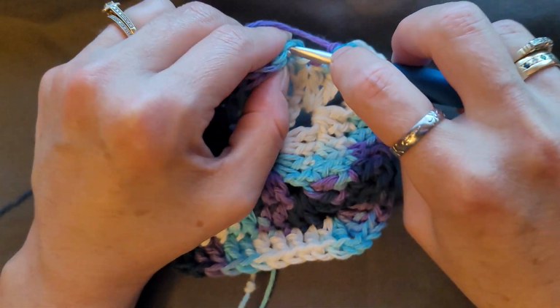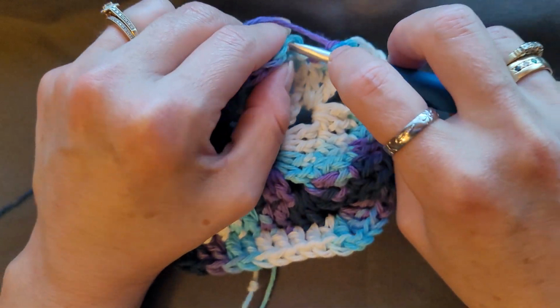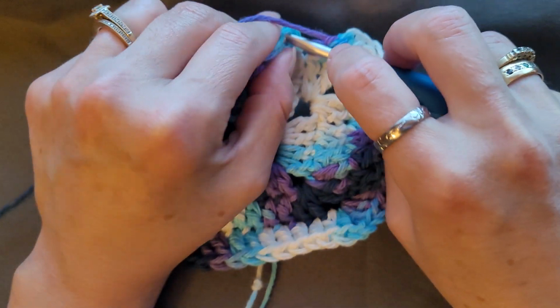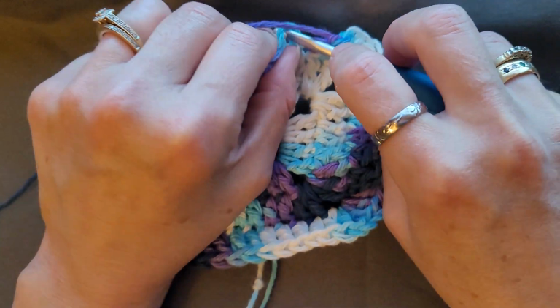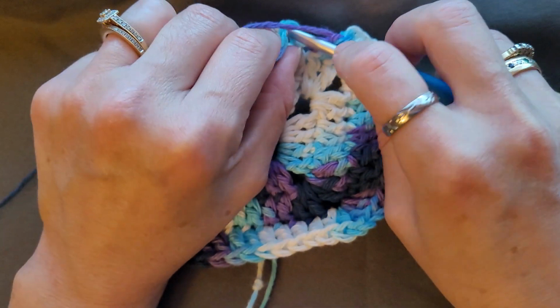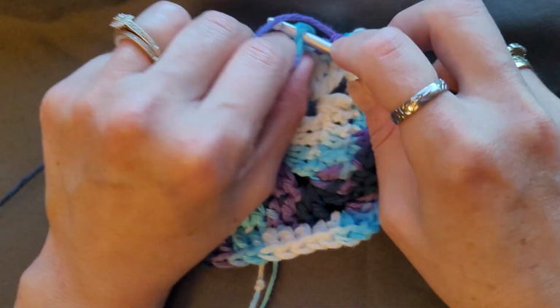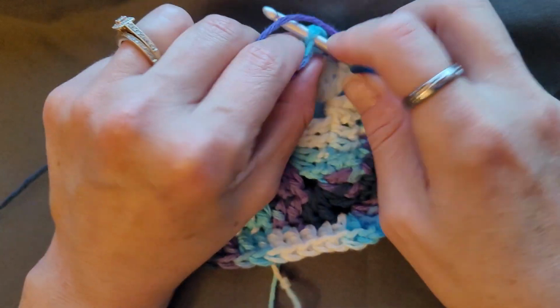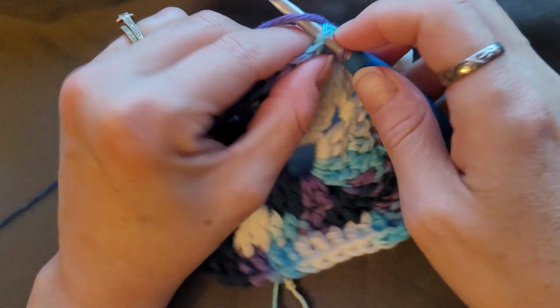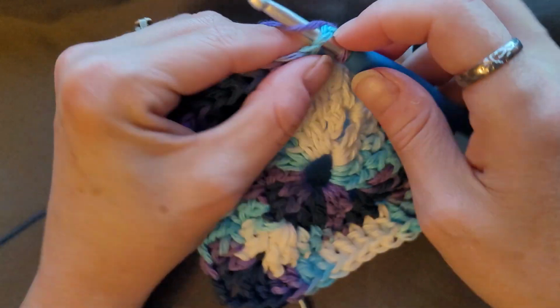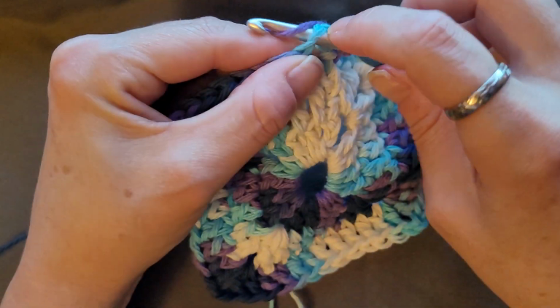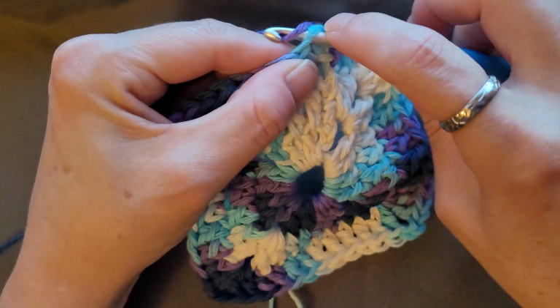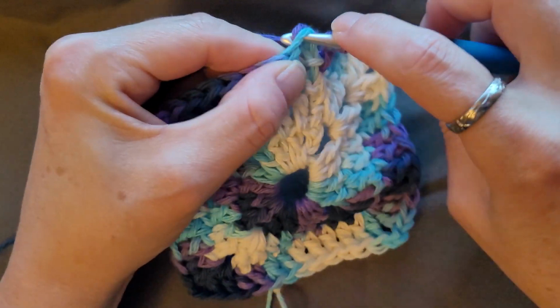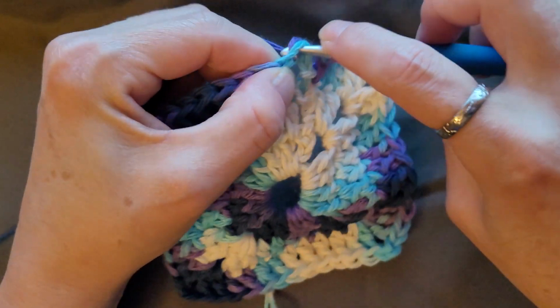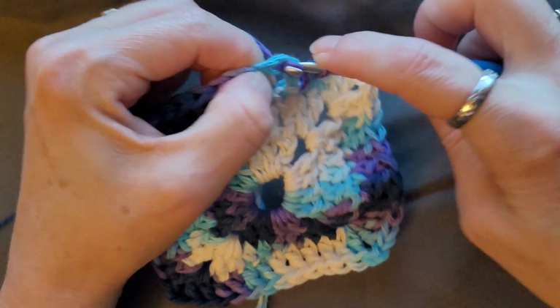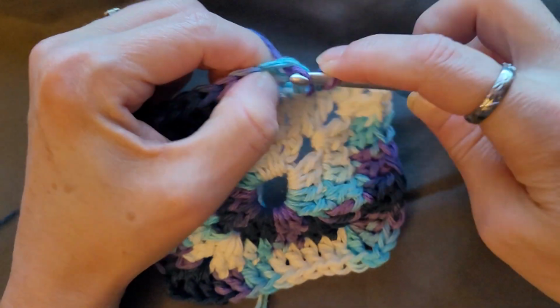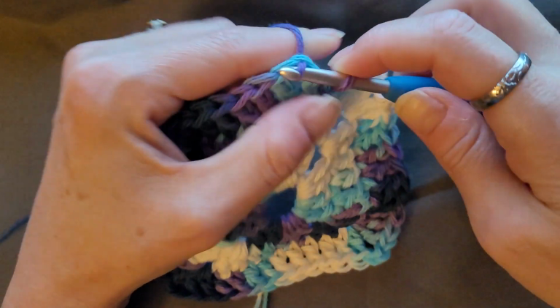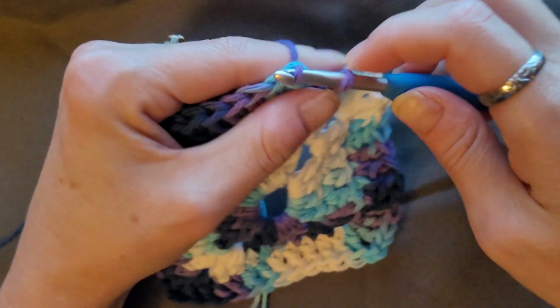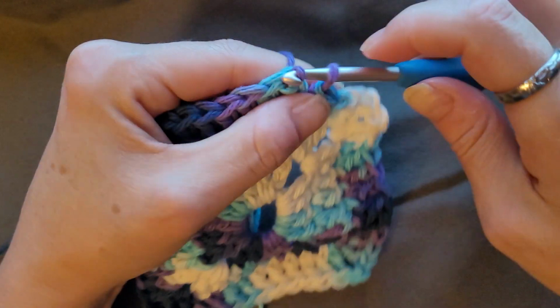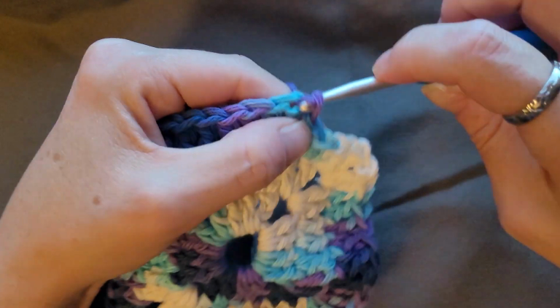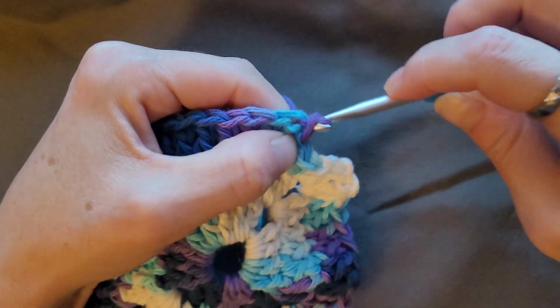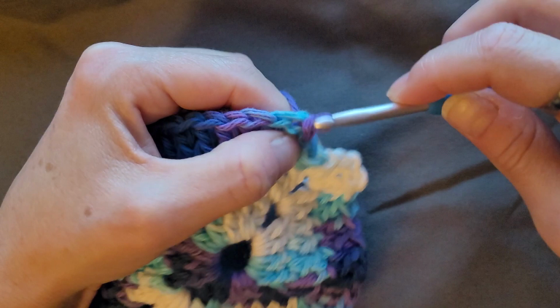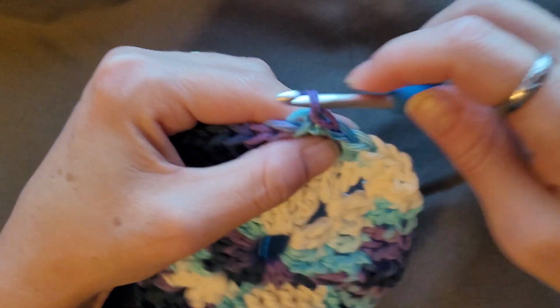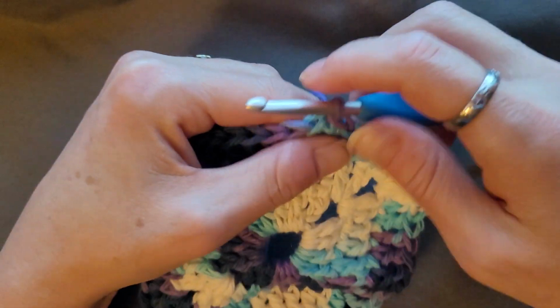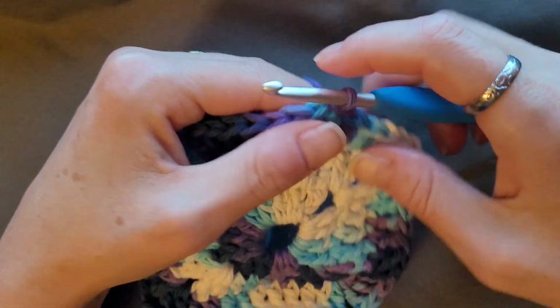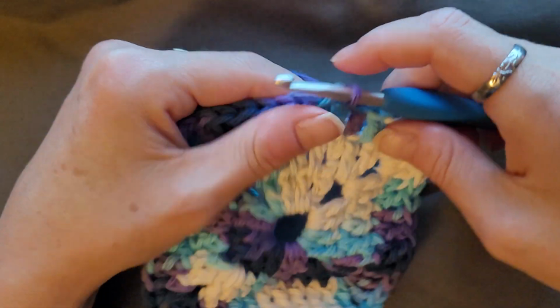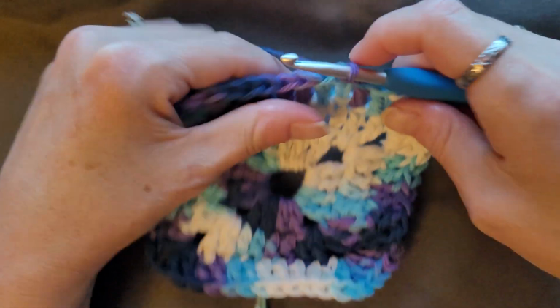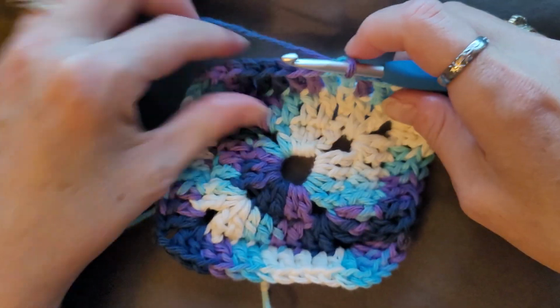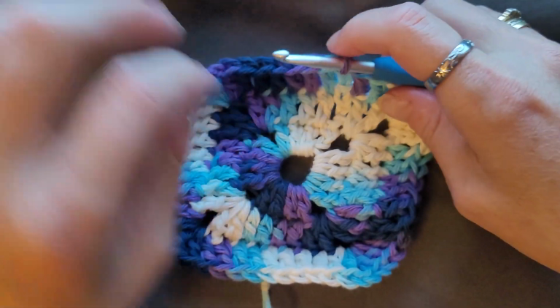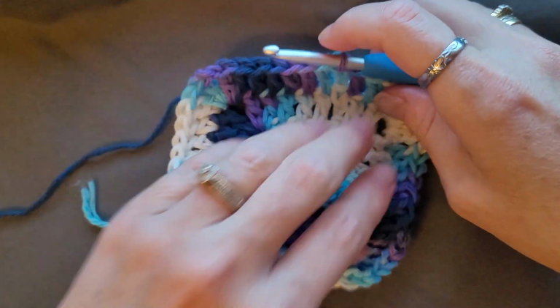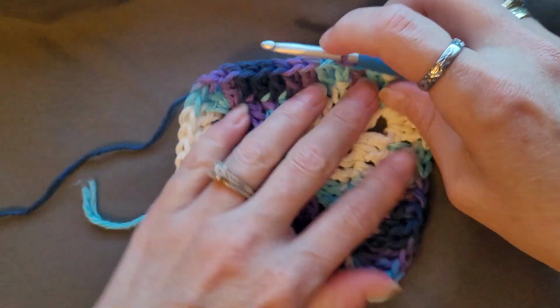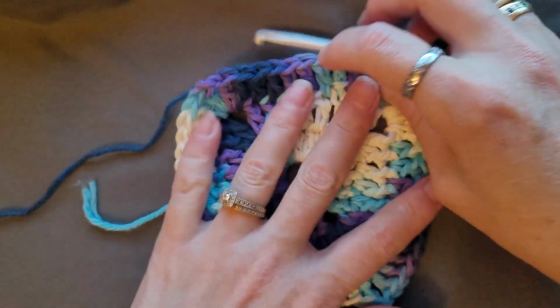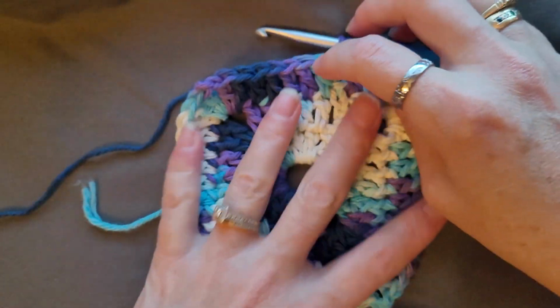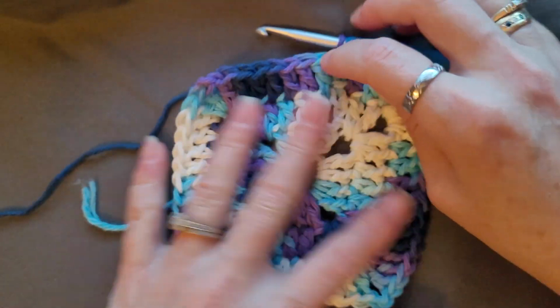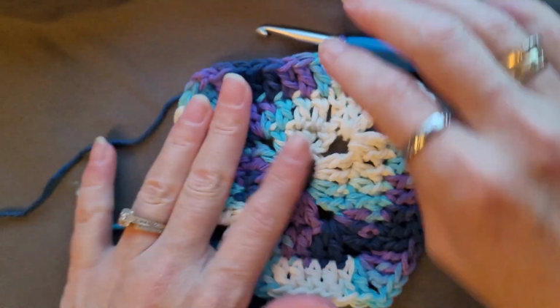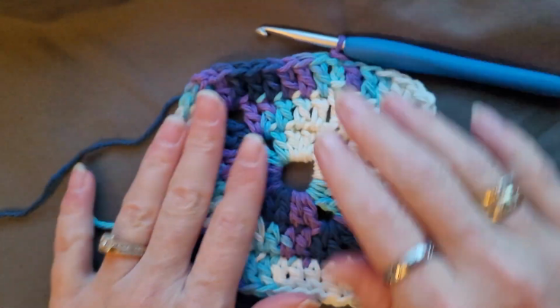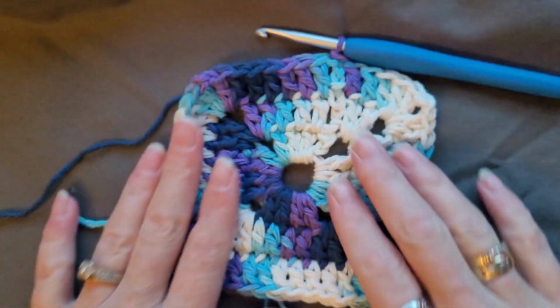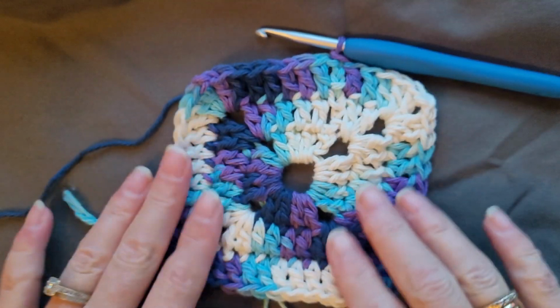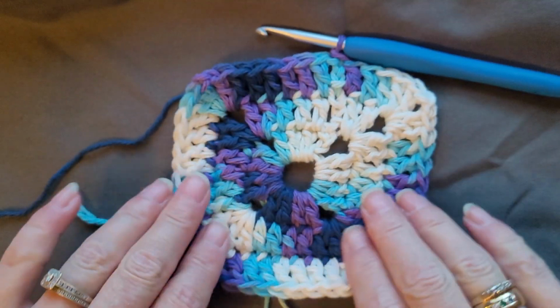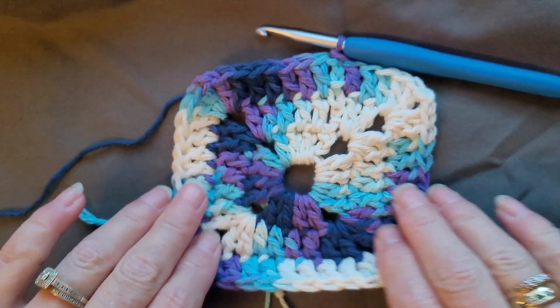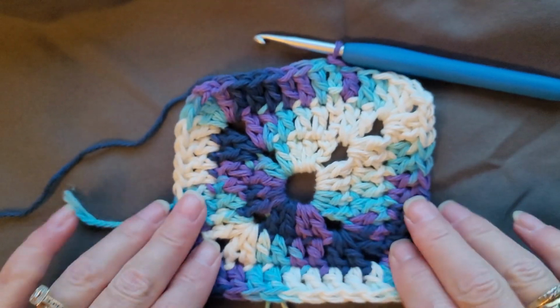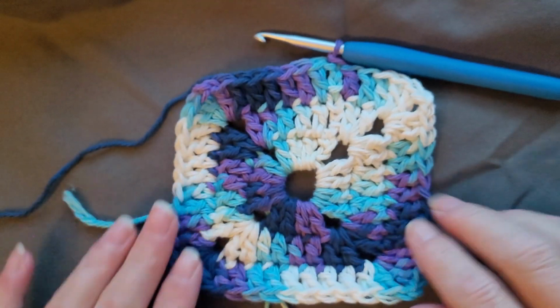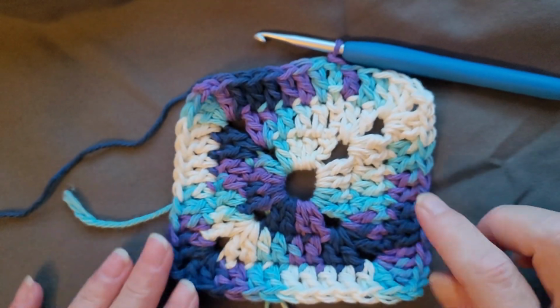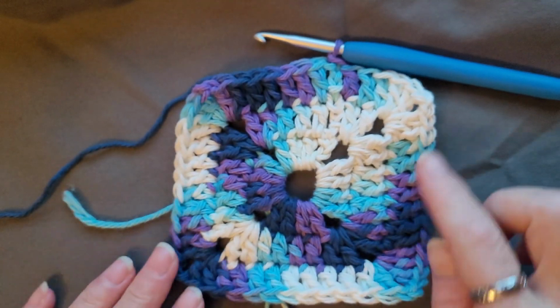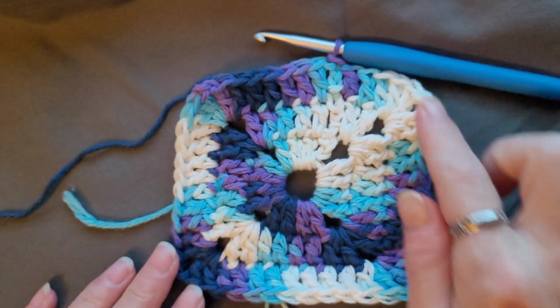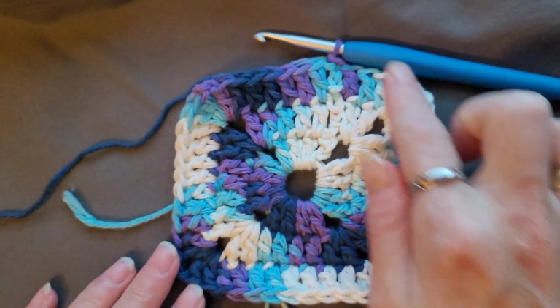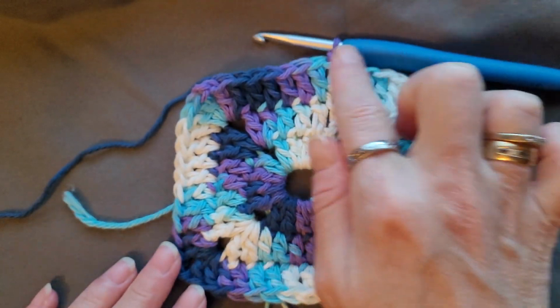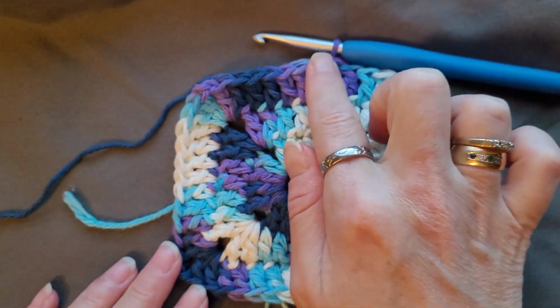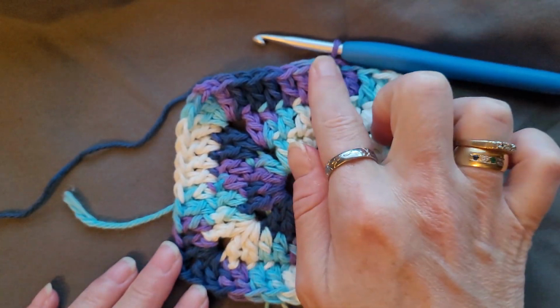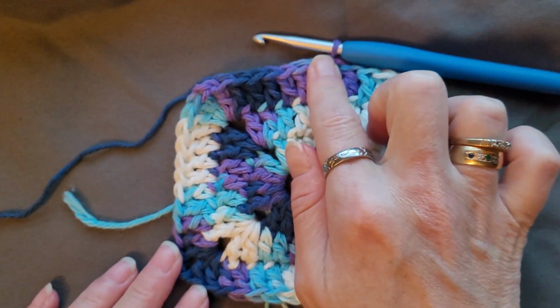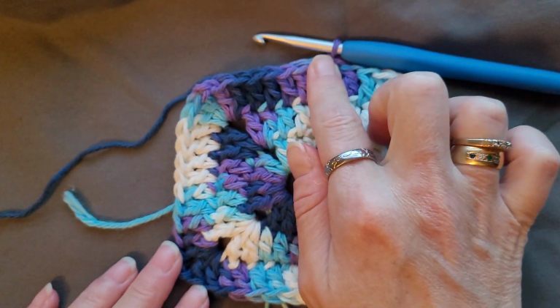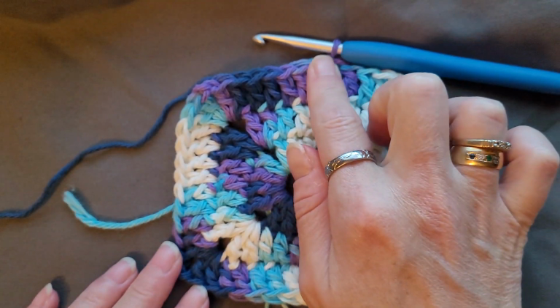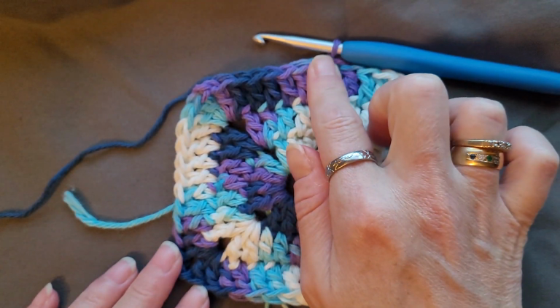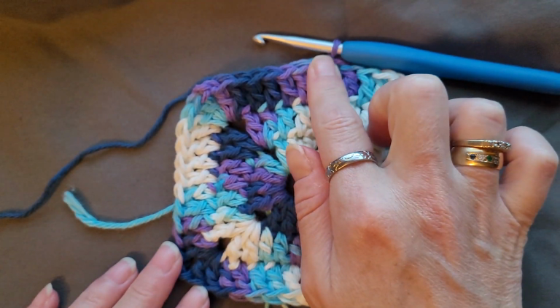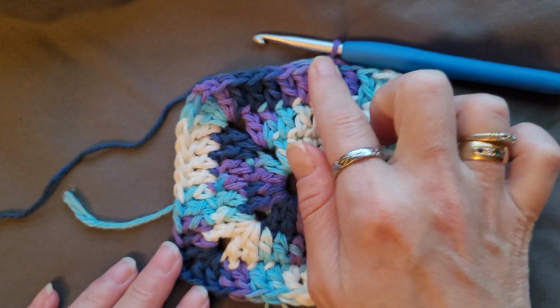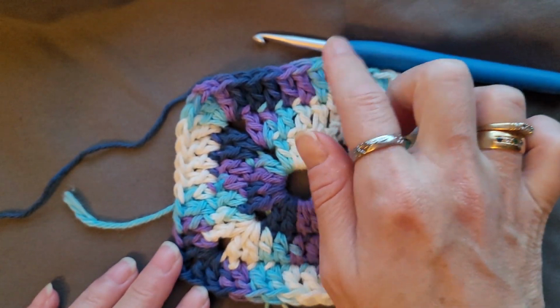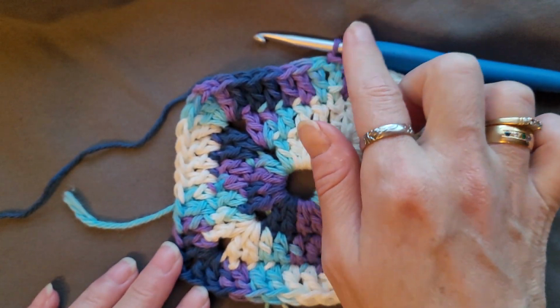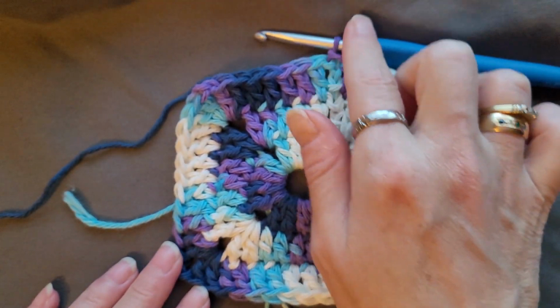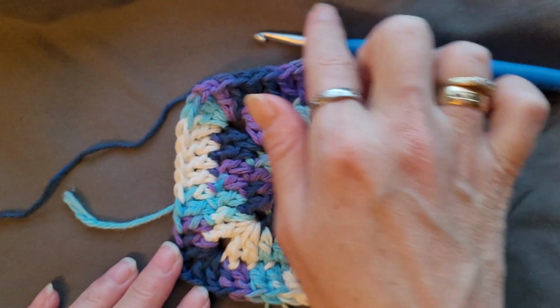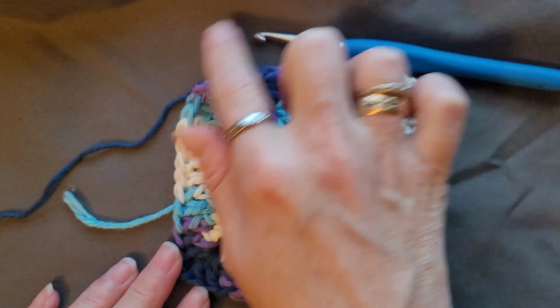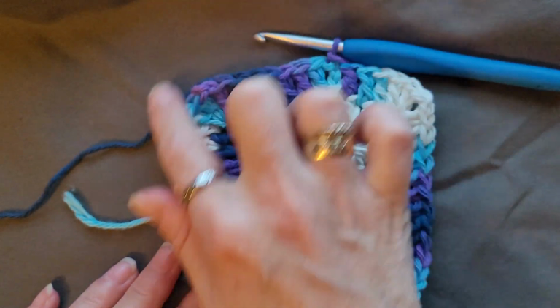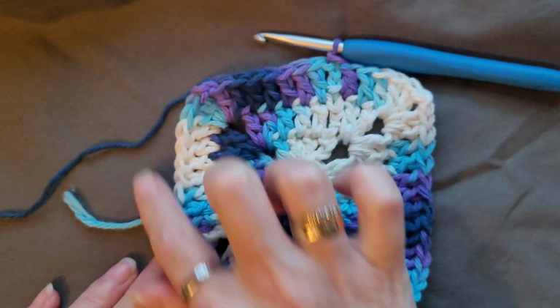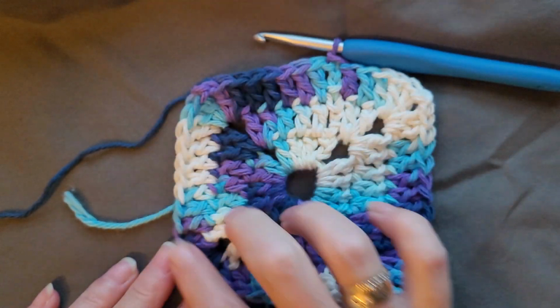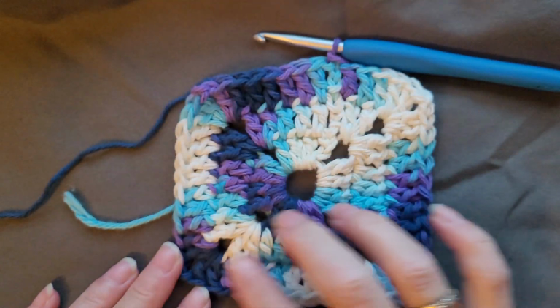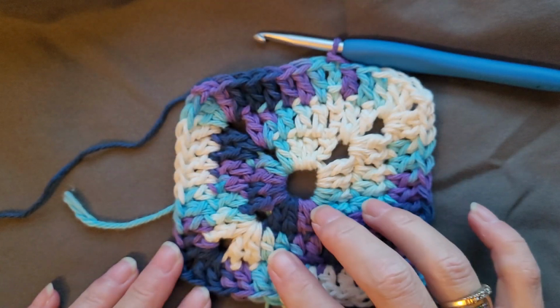Slip stitch, and just repeat rounds three all the way to eight.